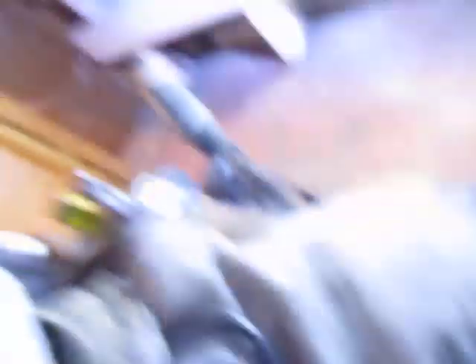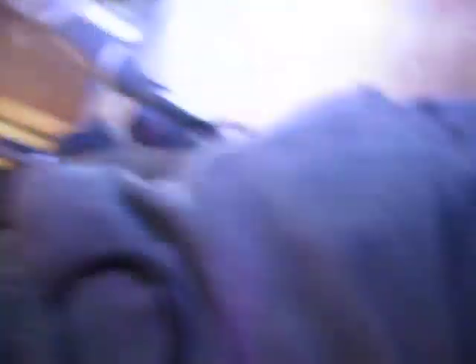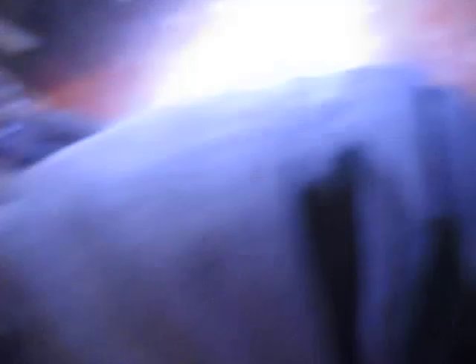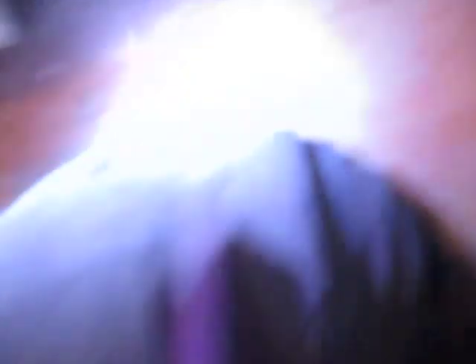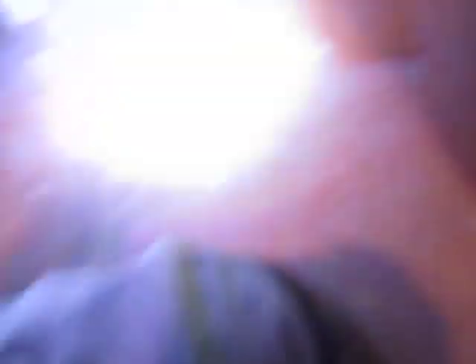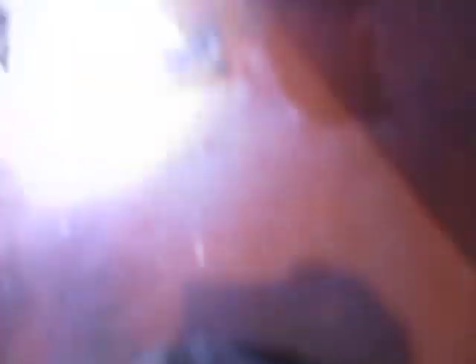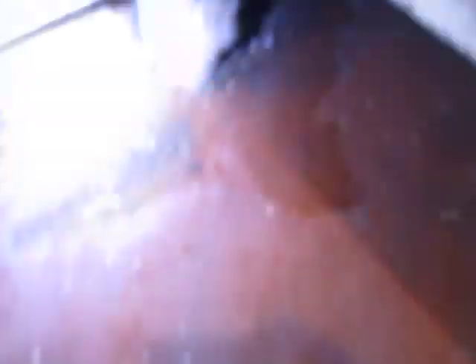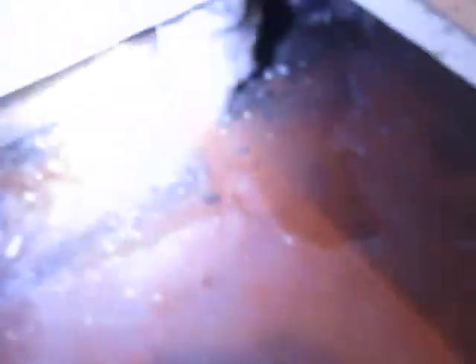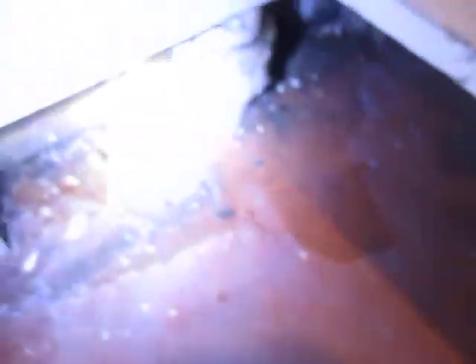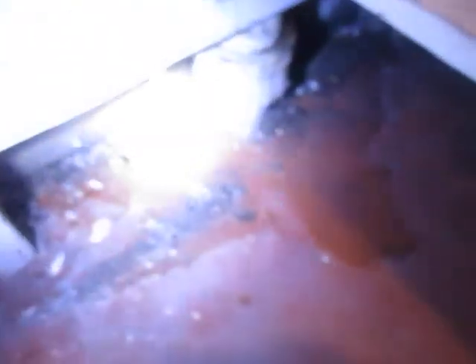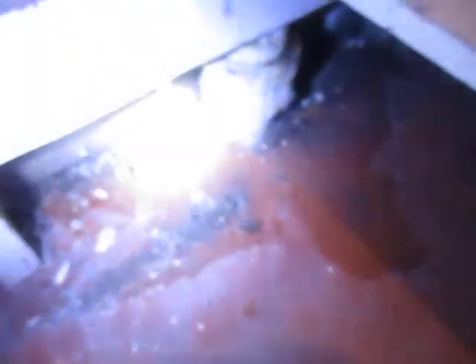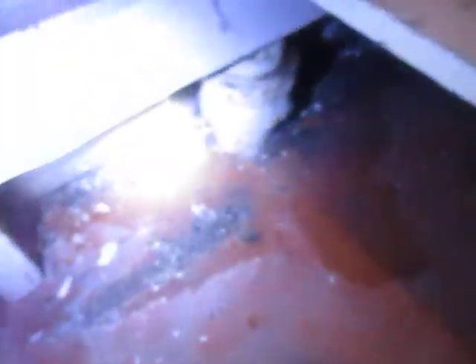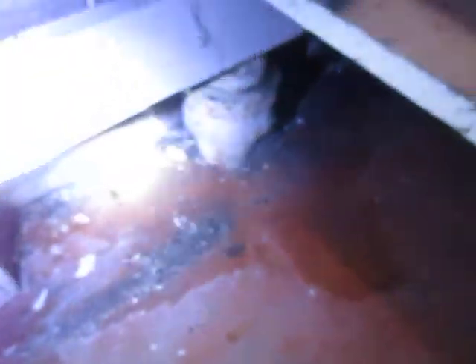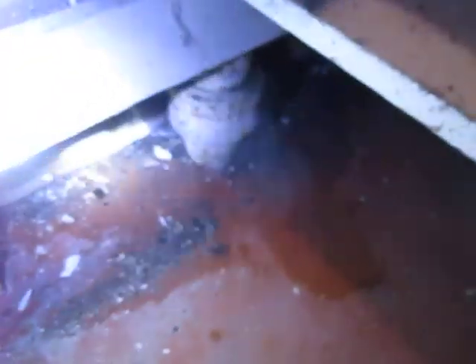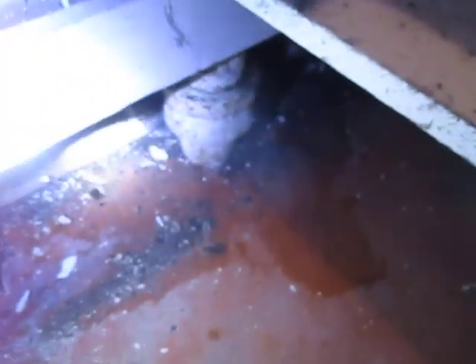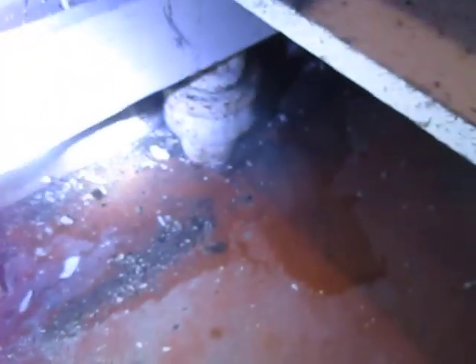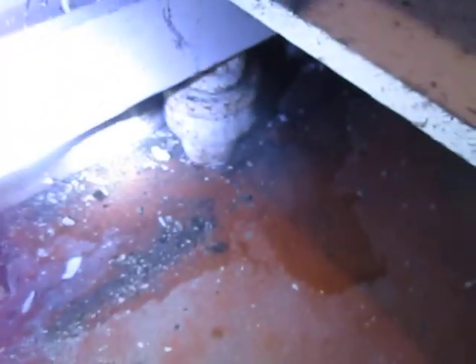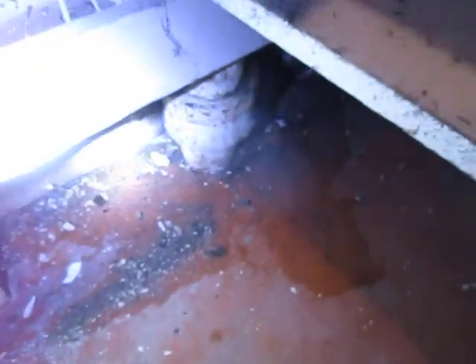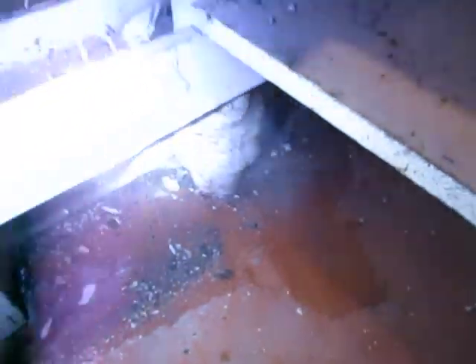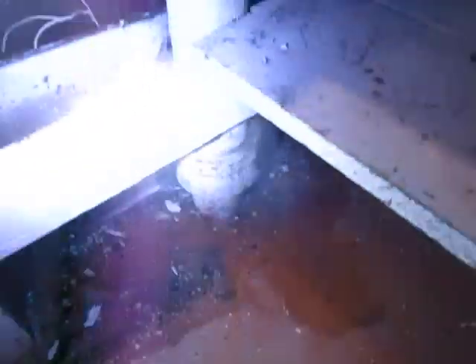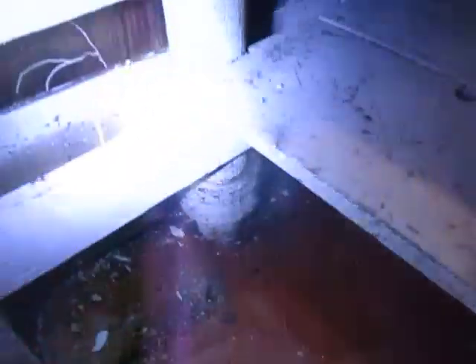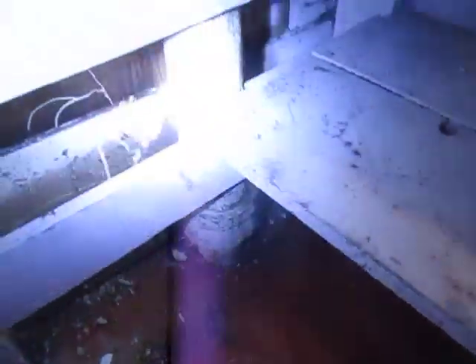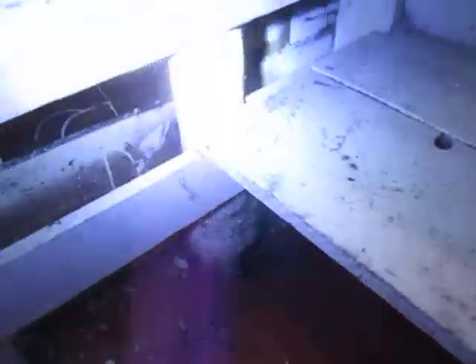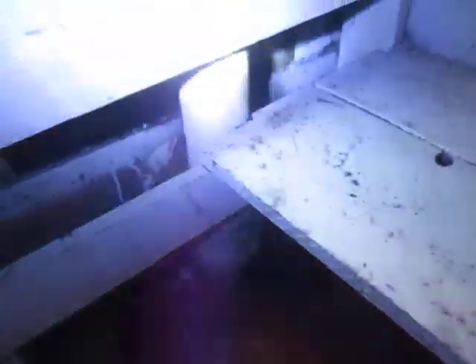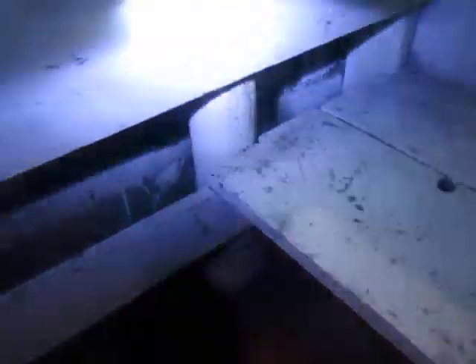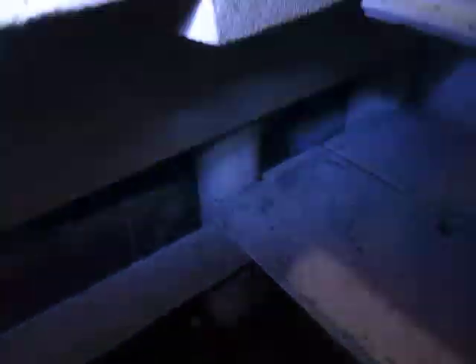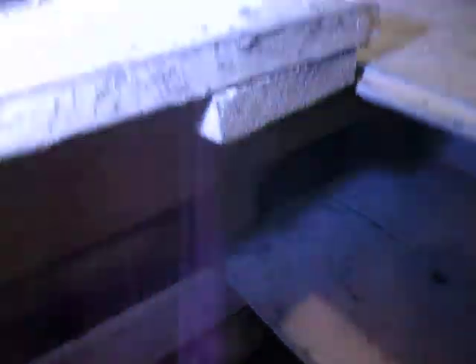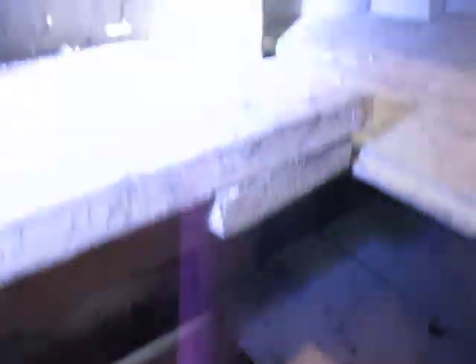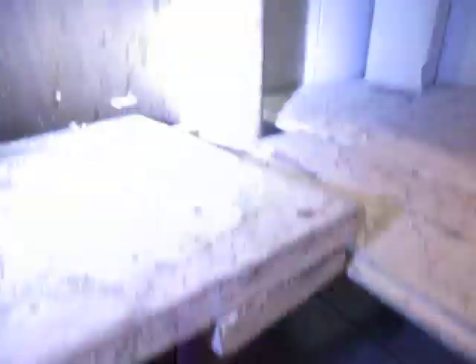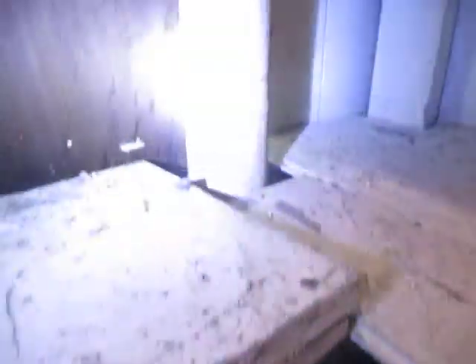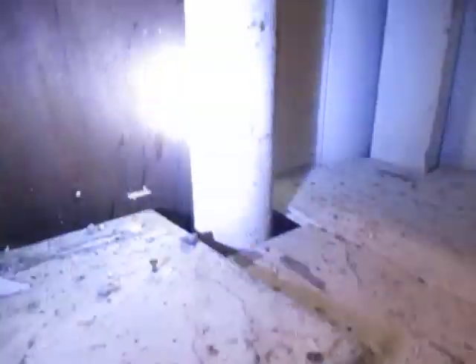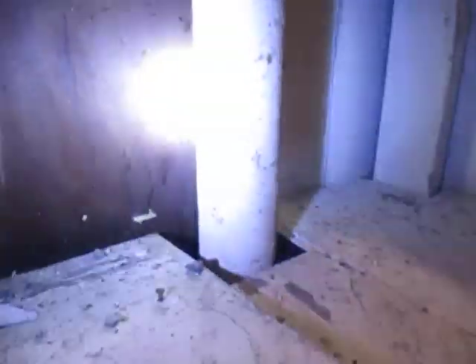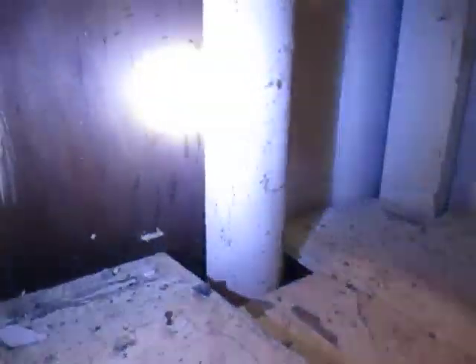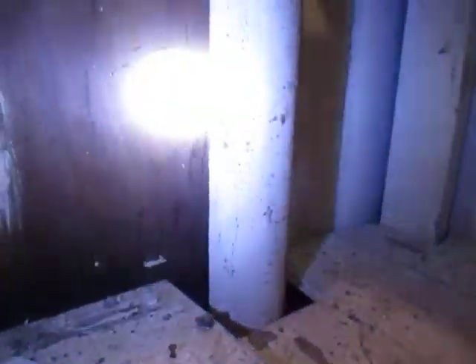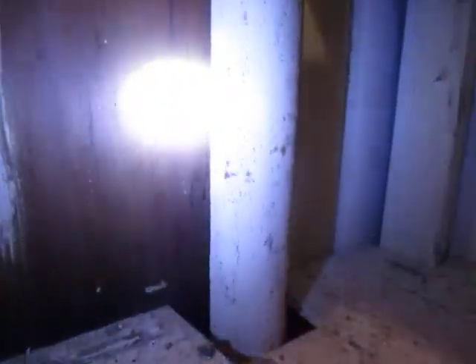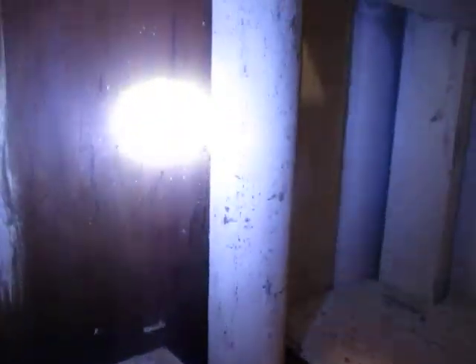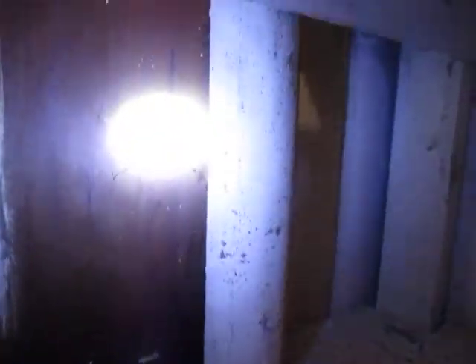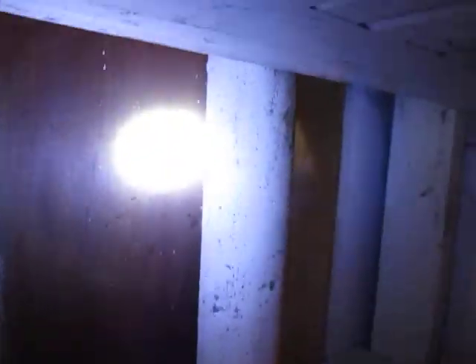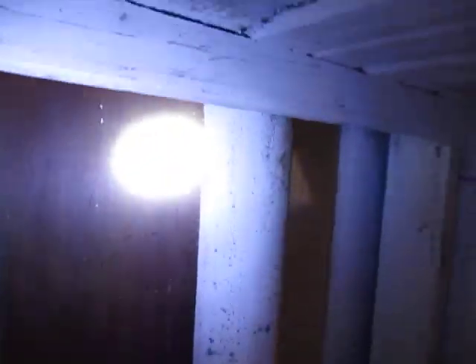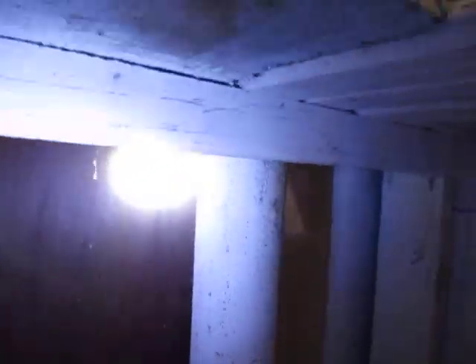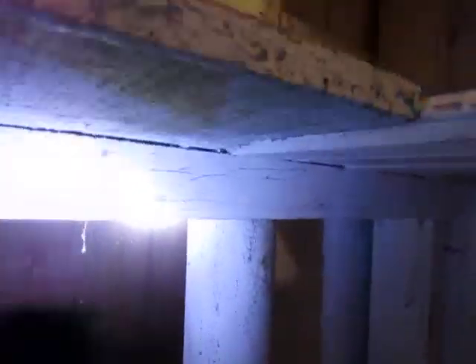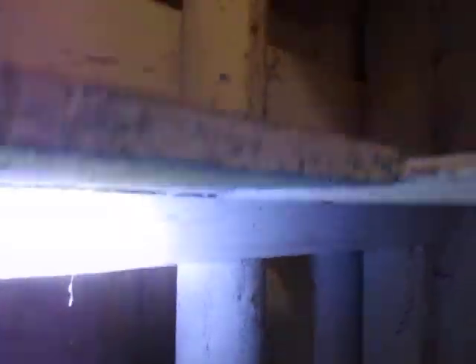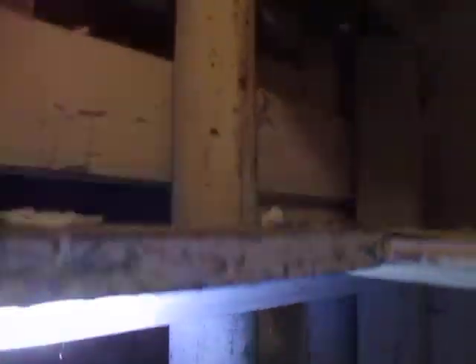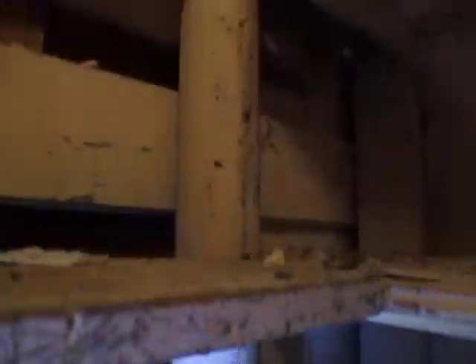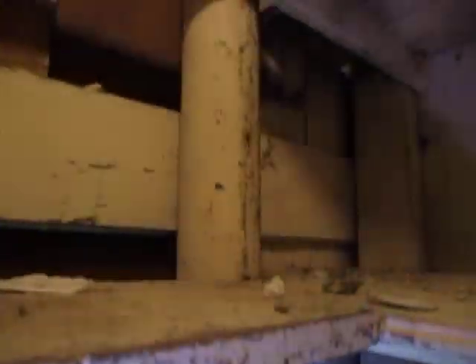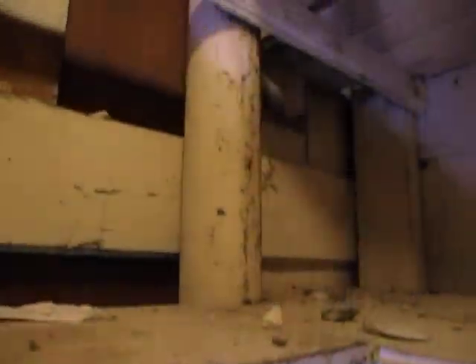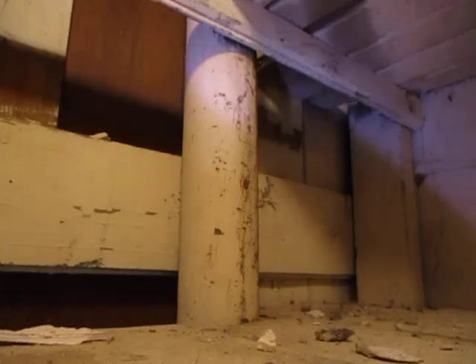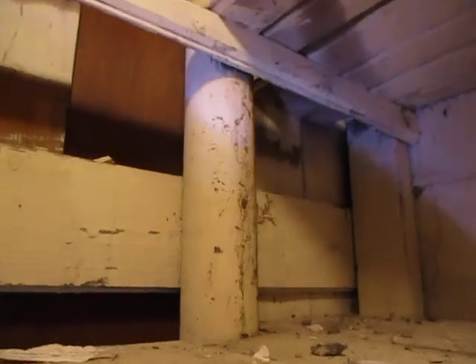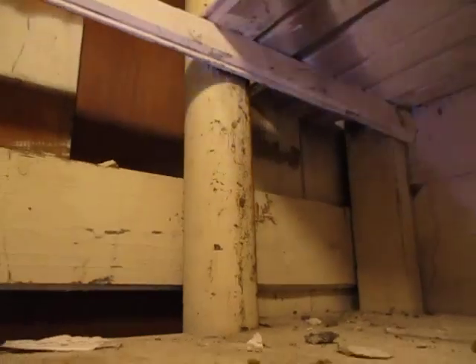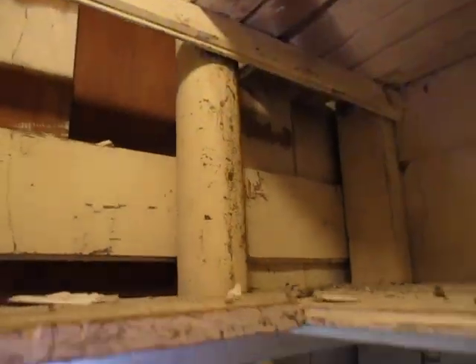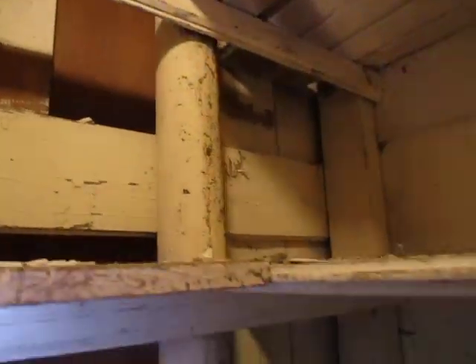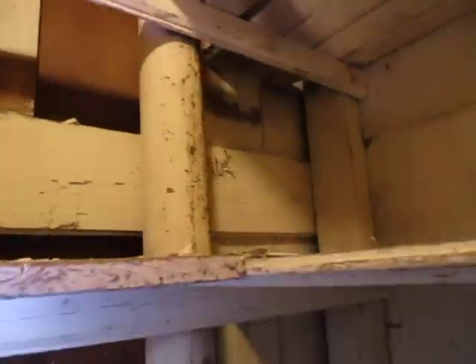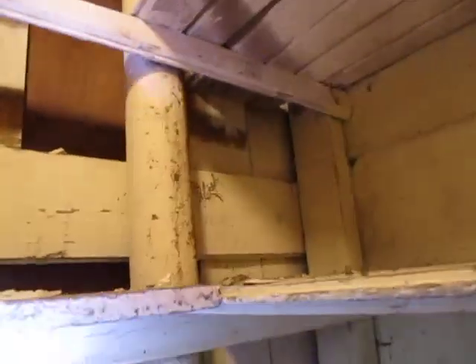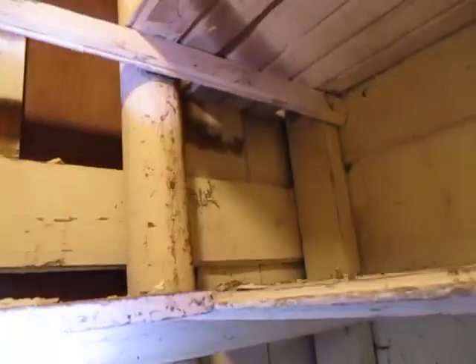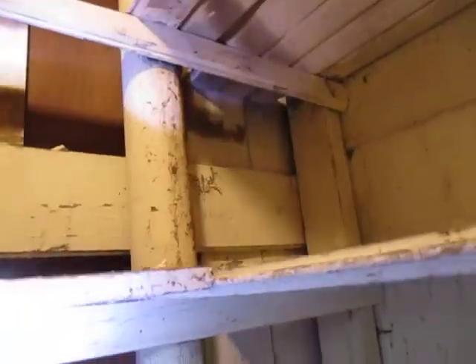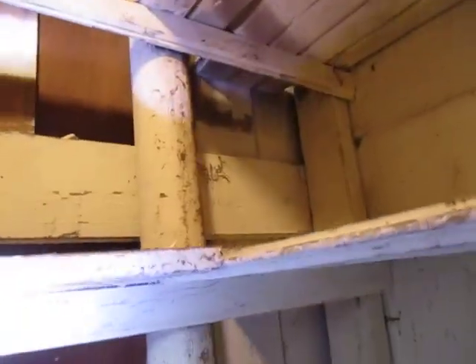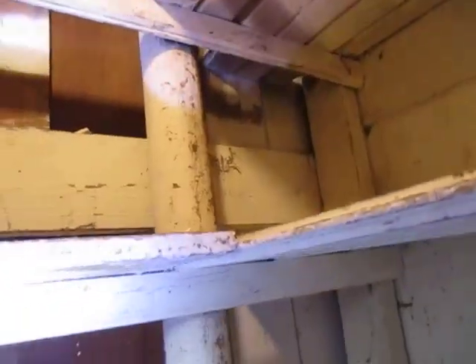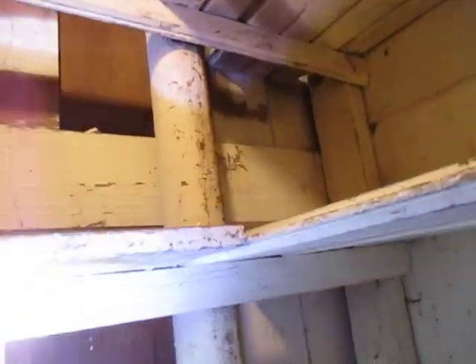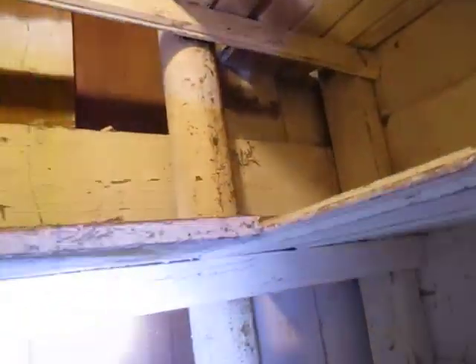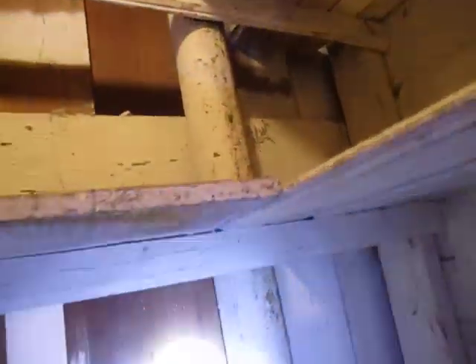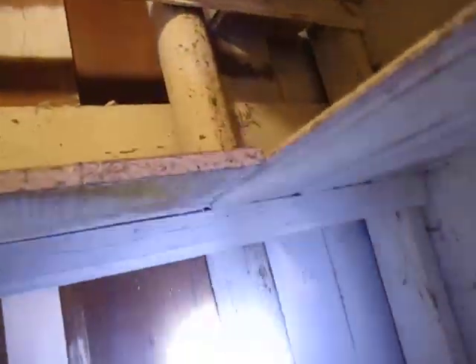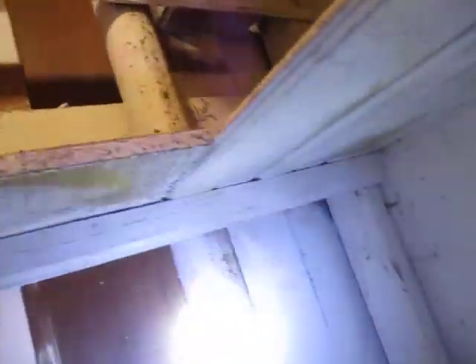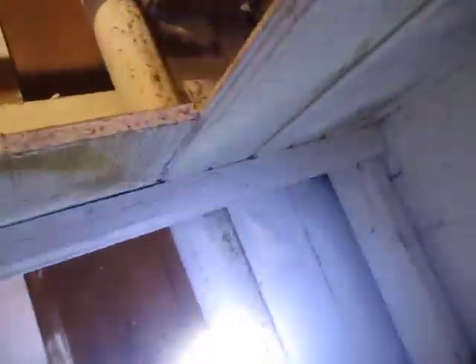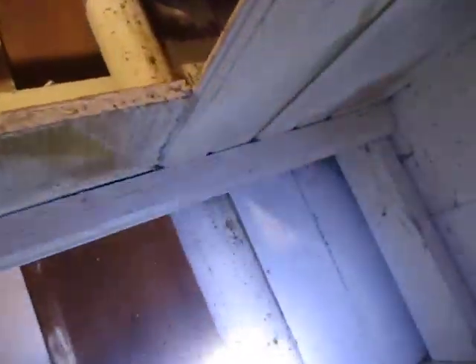I noticed the puddle at the bottom, and then I start and I work my way up — wet, wet, wet, wet all the way up. So there might be more of it.